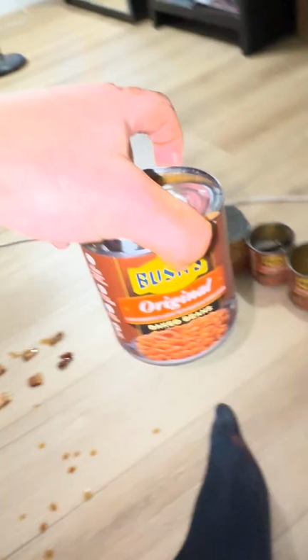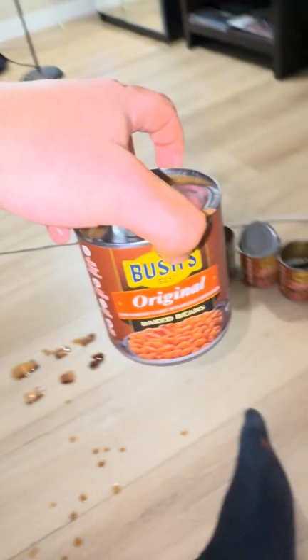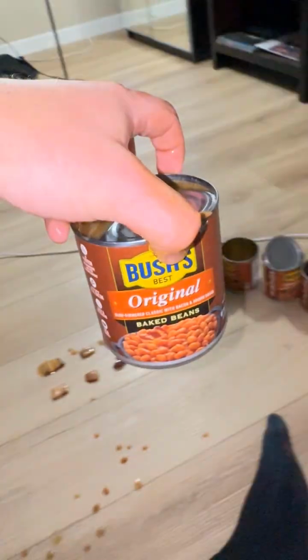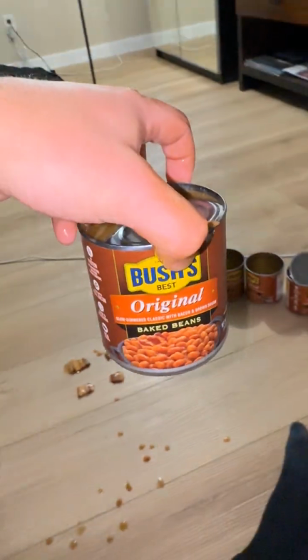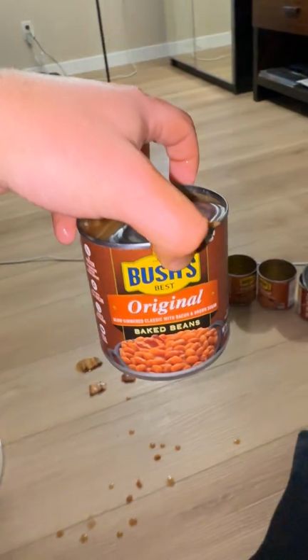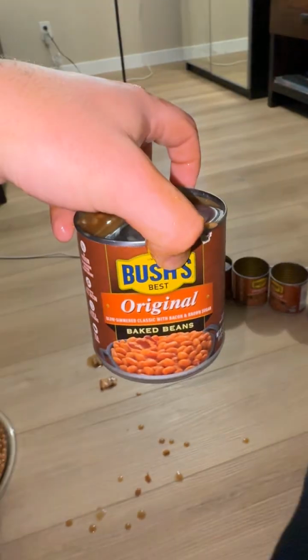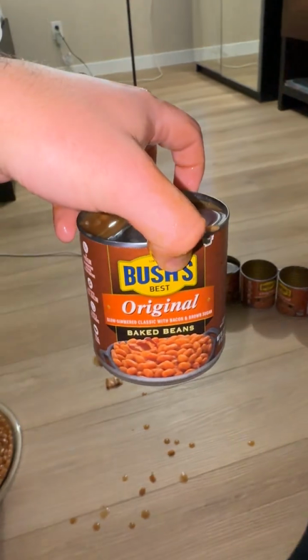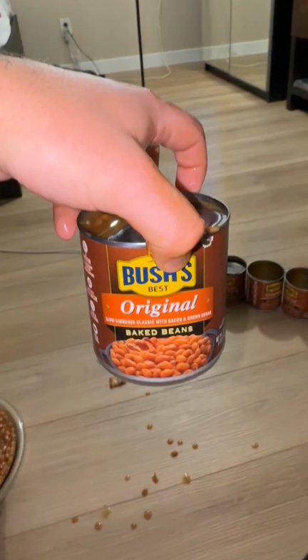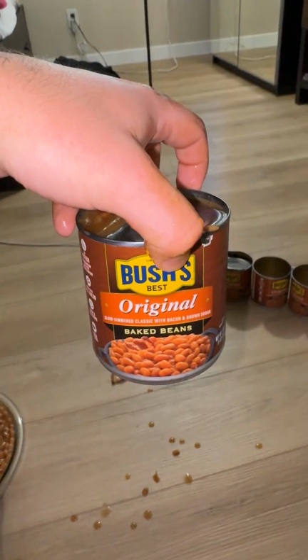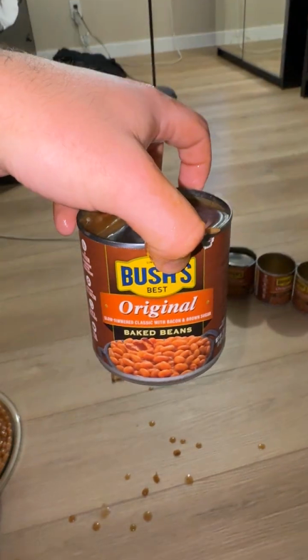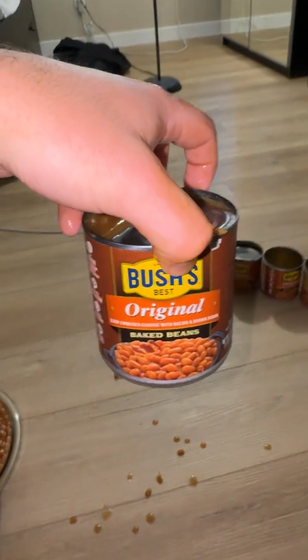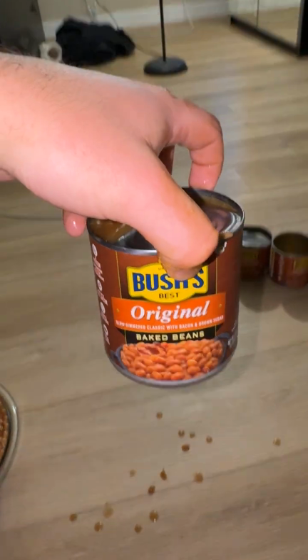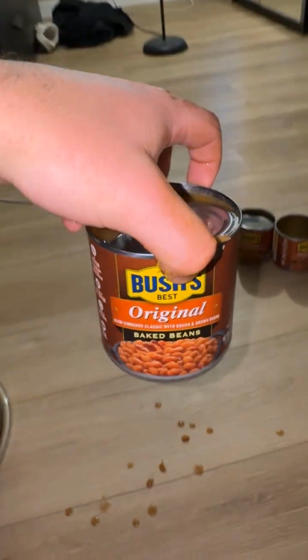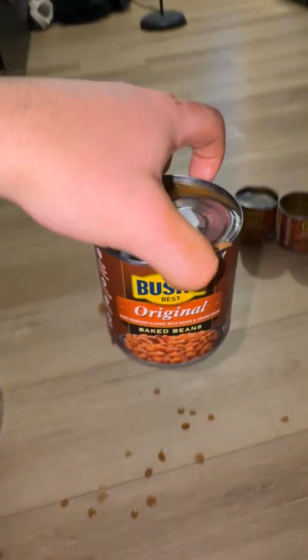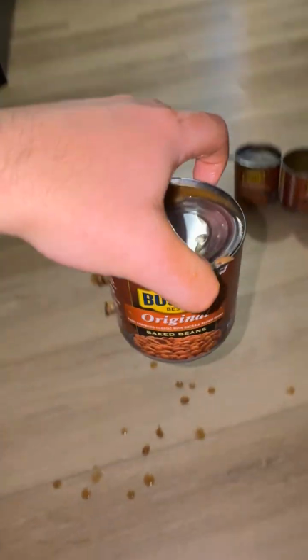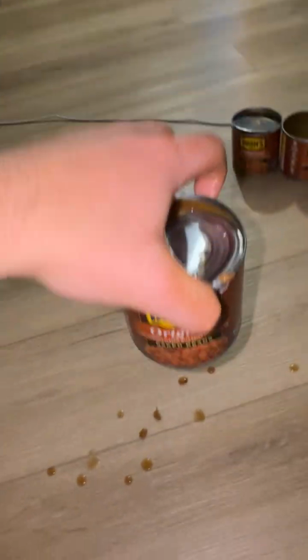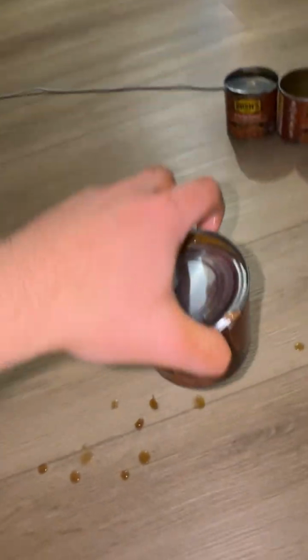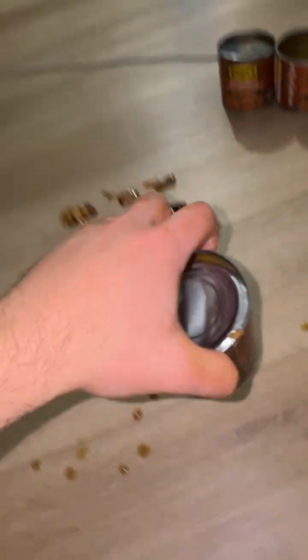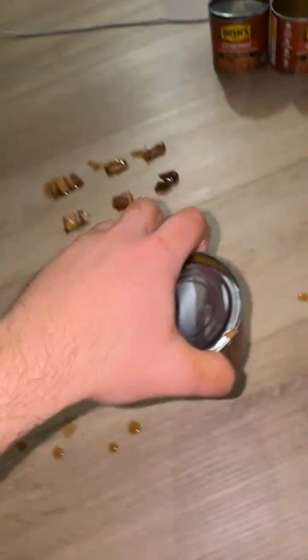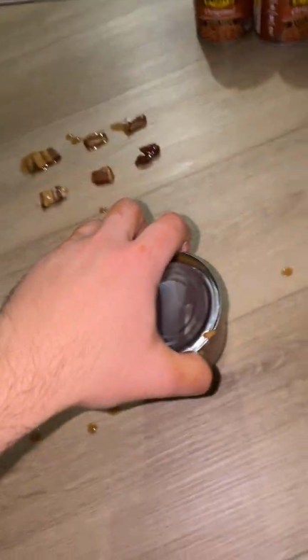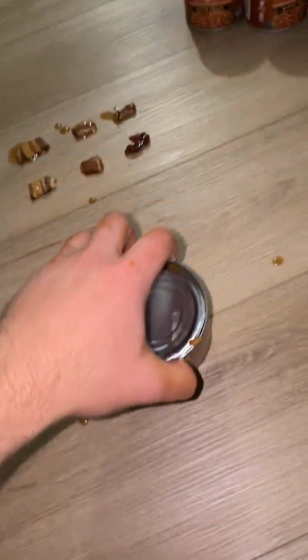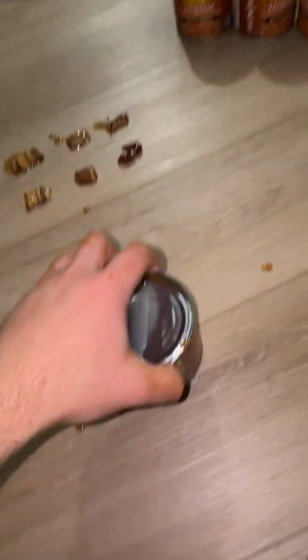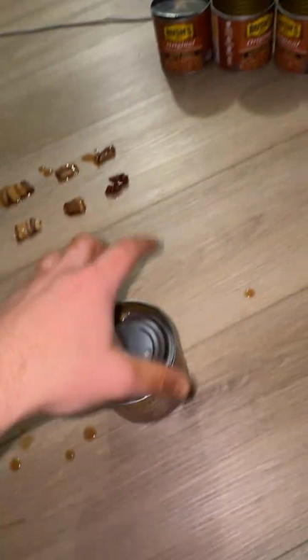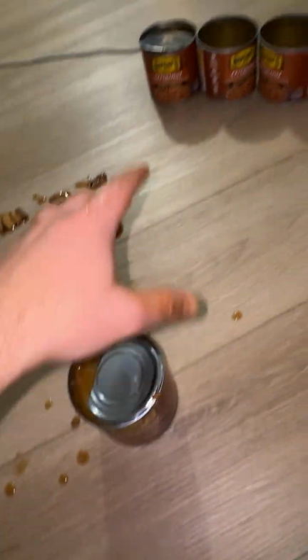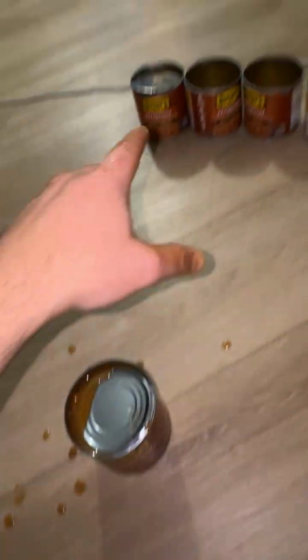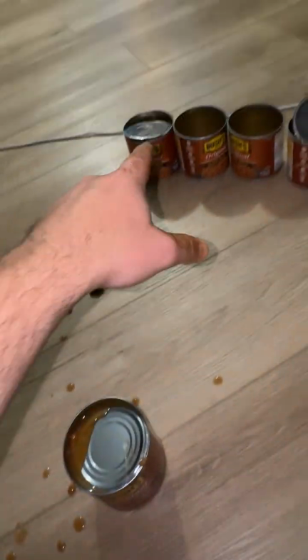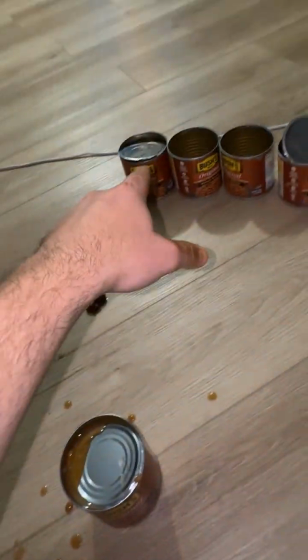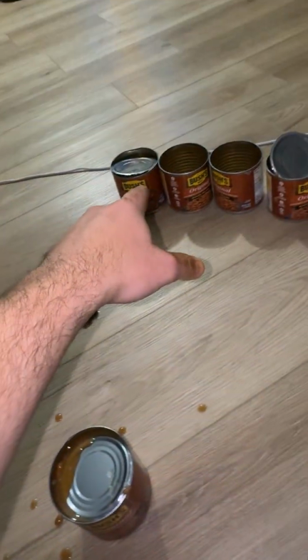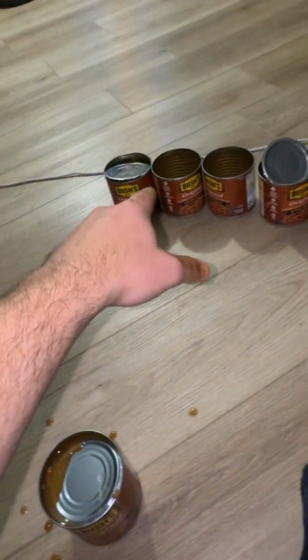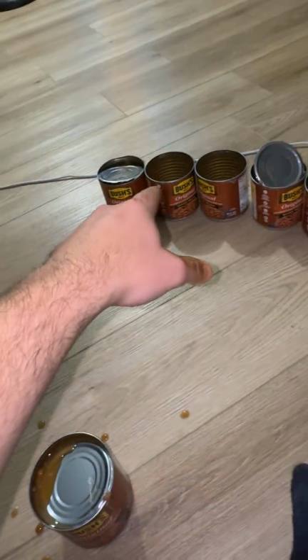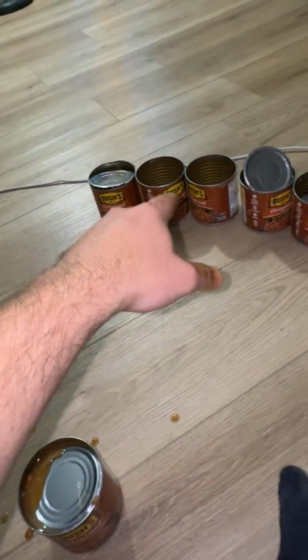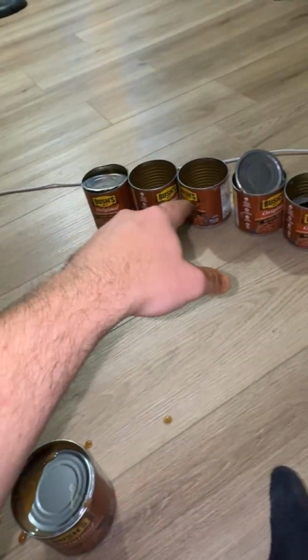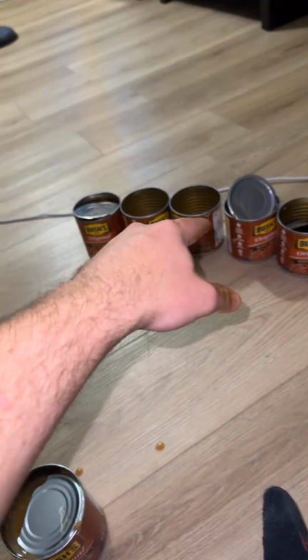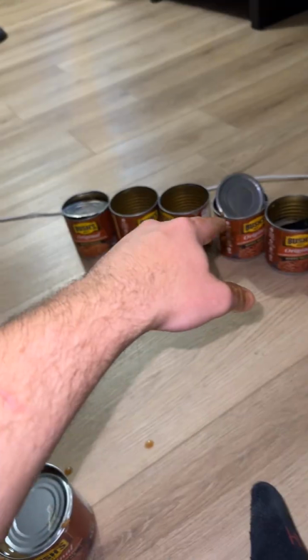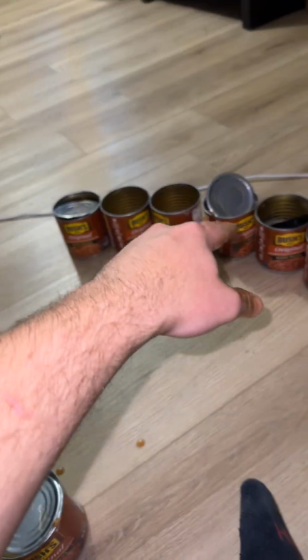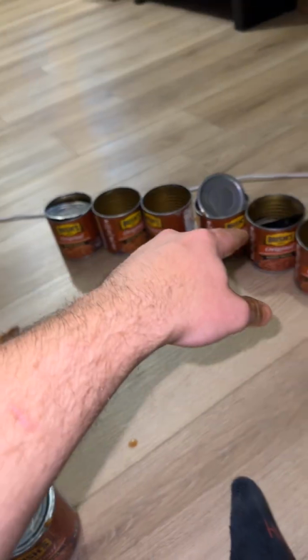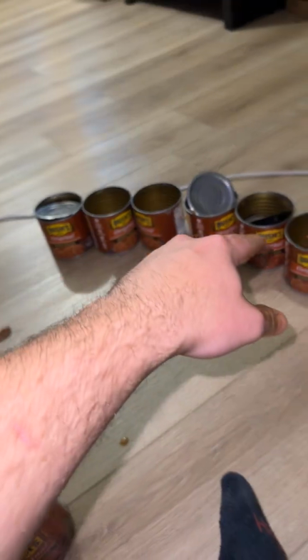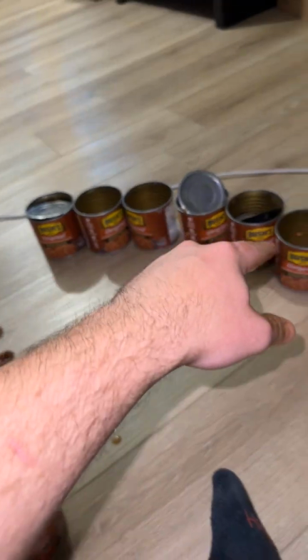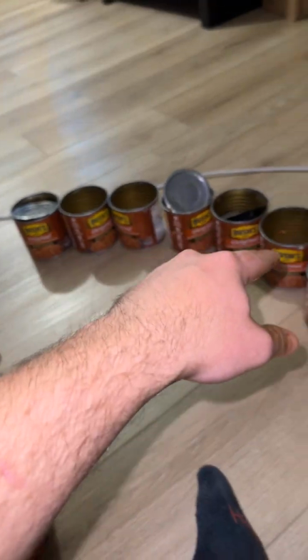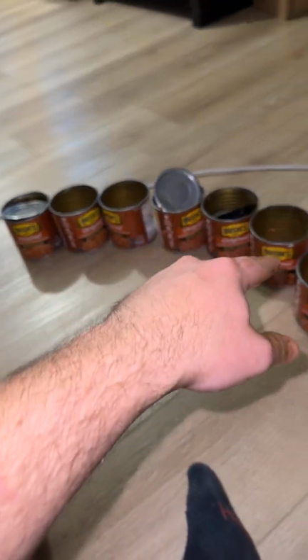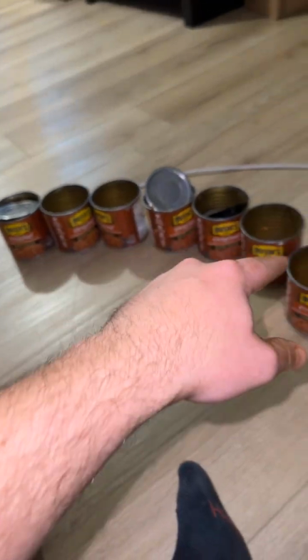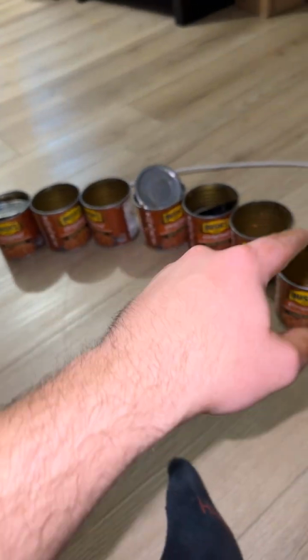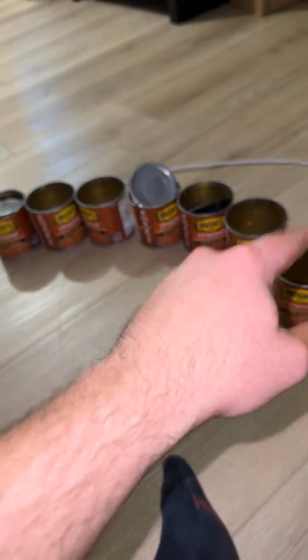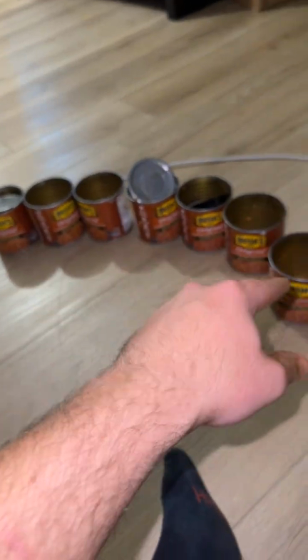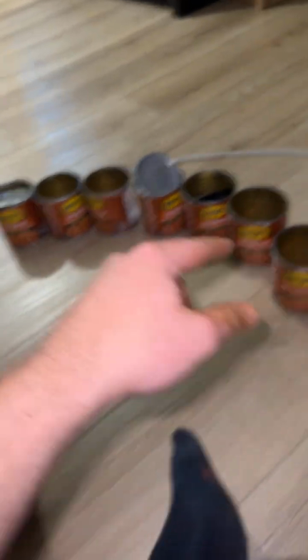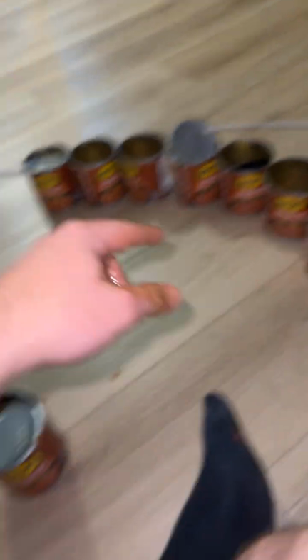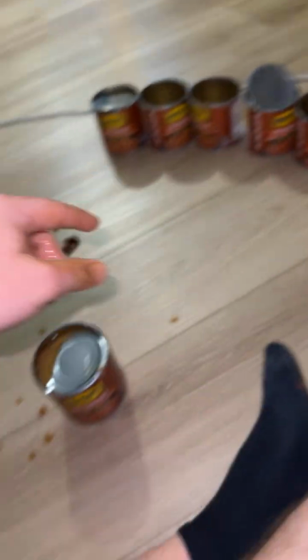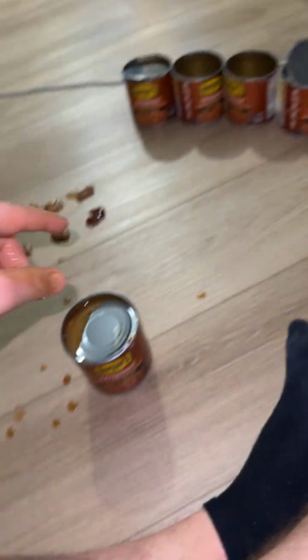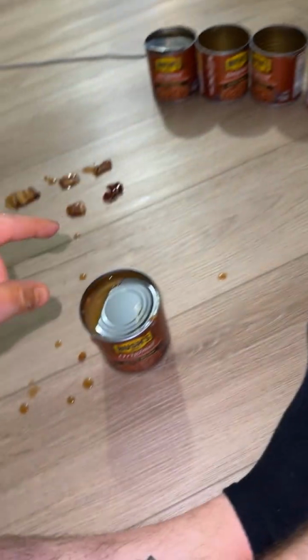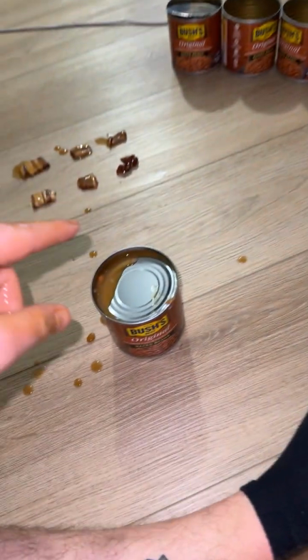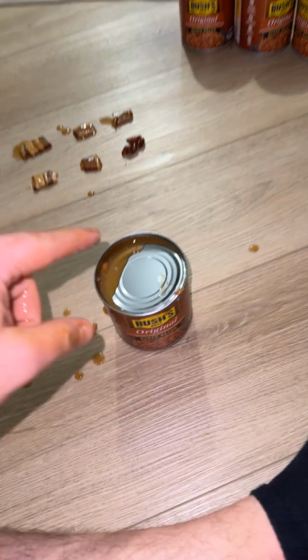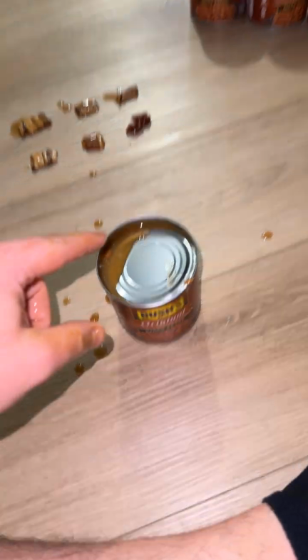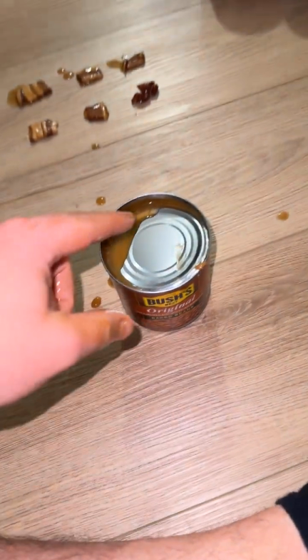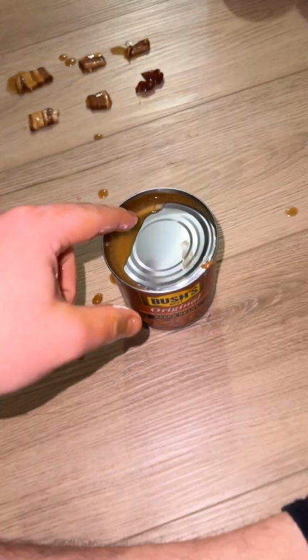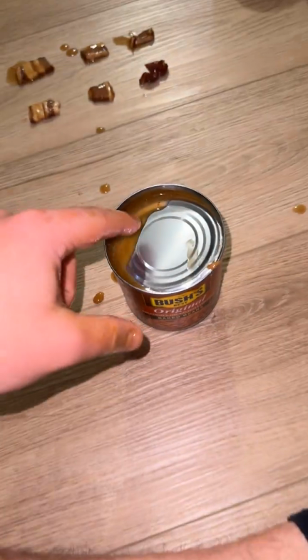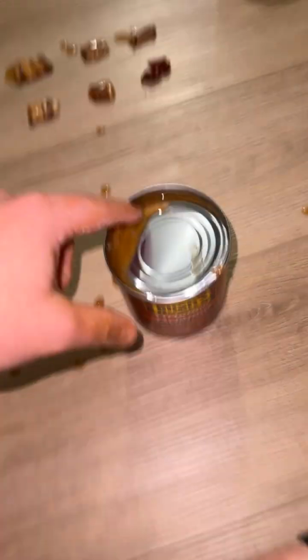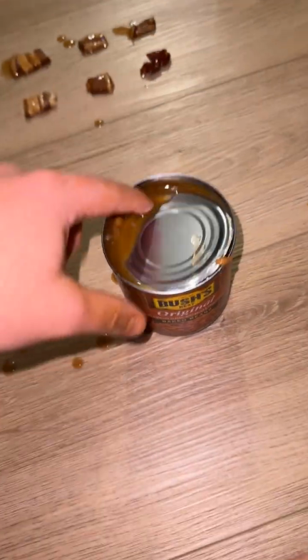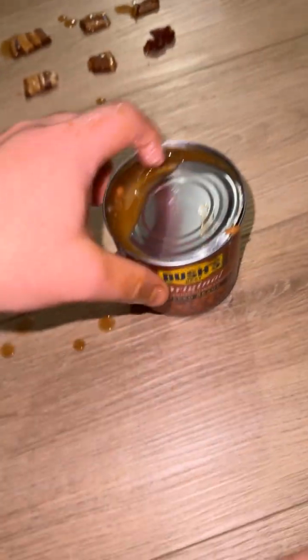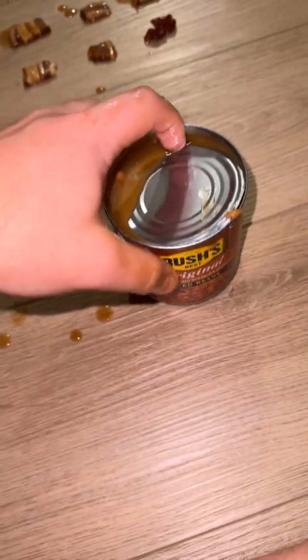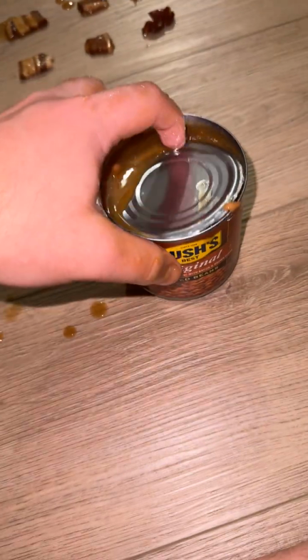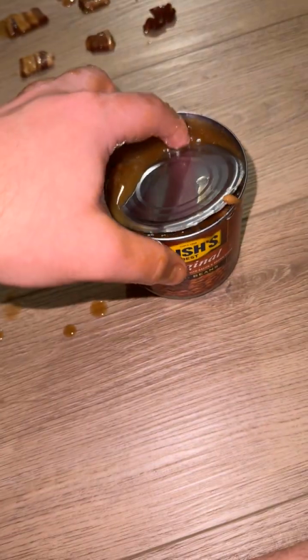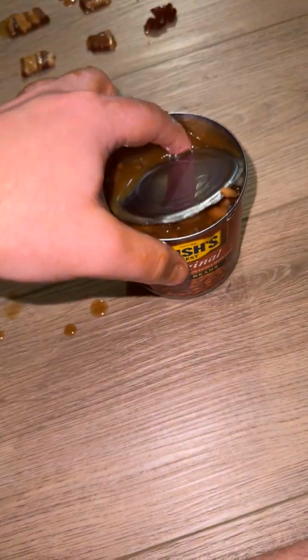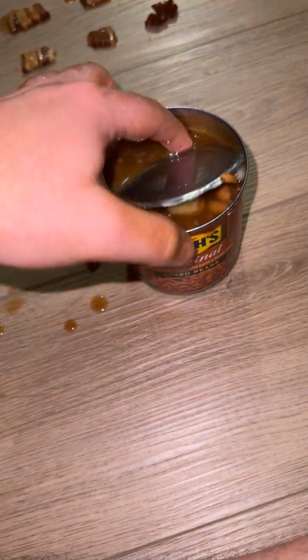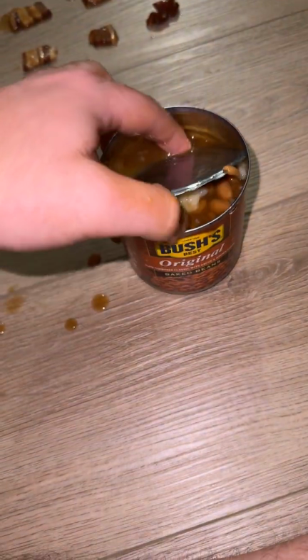Bush's Baked Bean Unboxing, part 1, 2, 3, 4, 5, 6, 7, 8. Here we go.